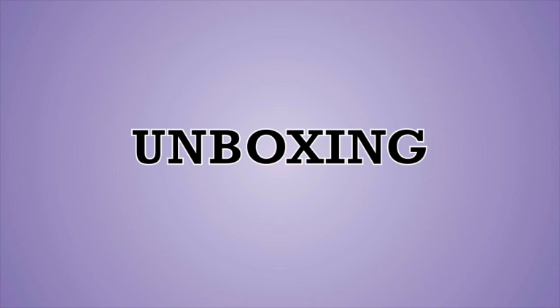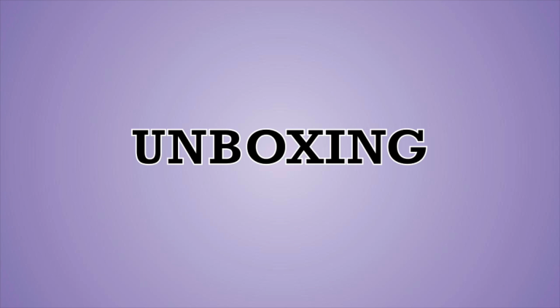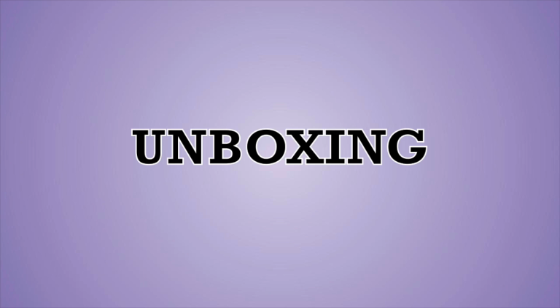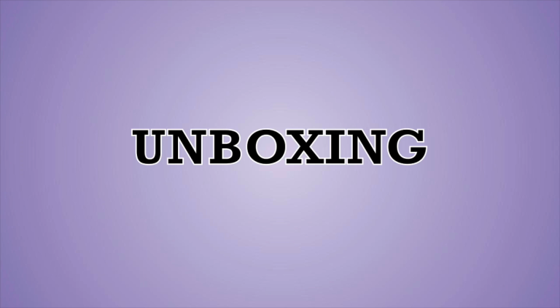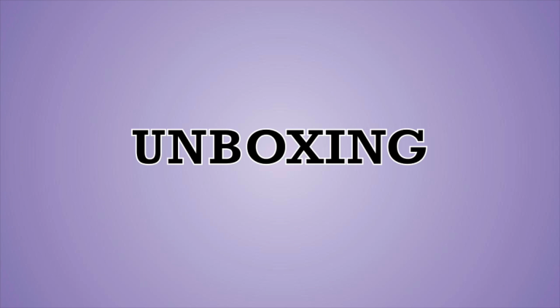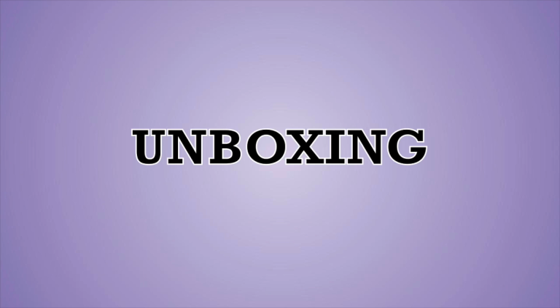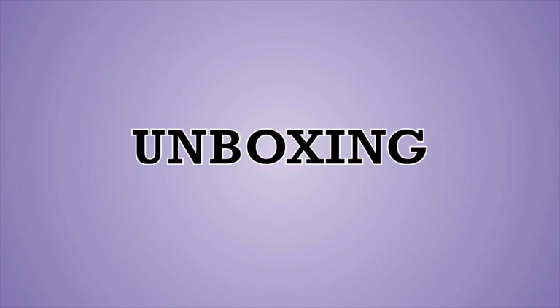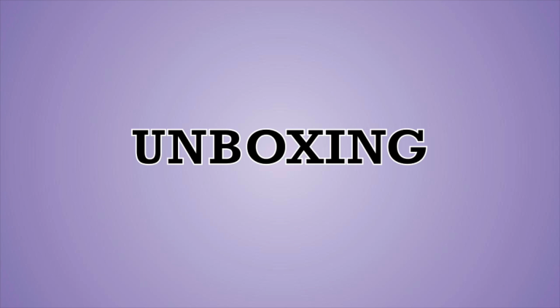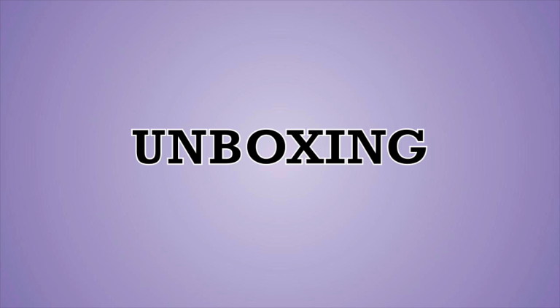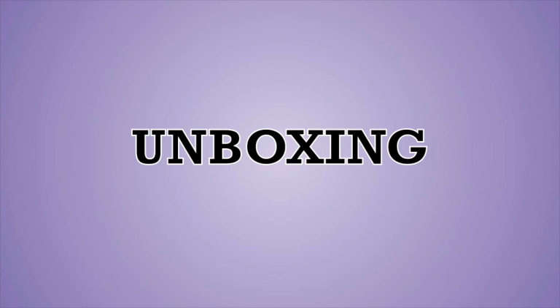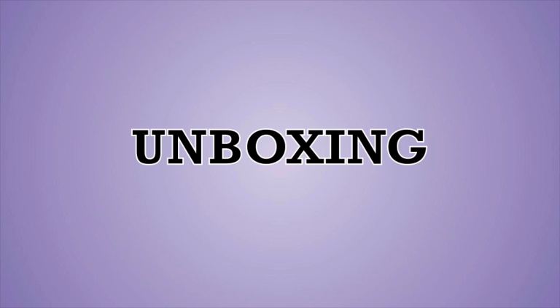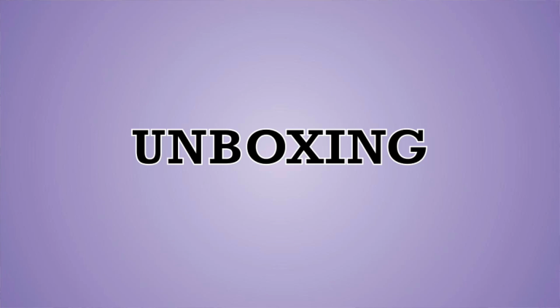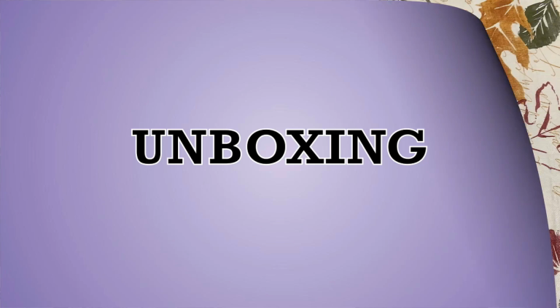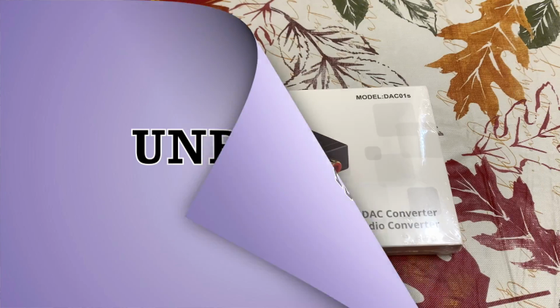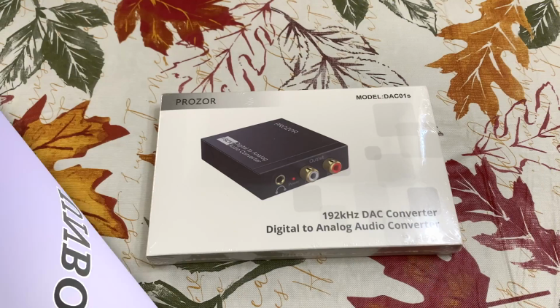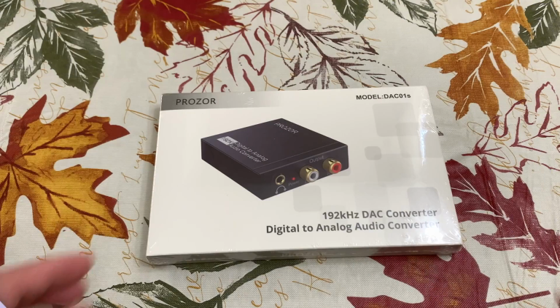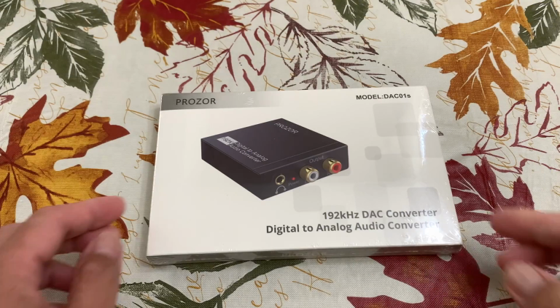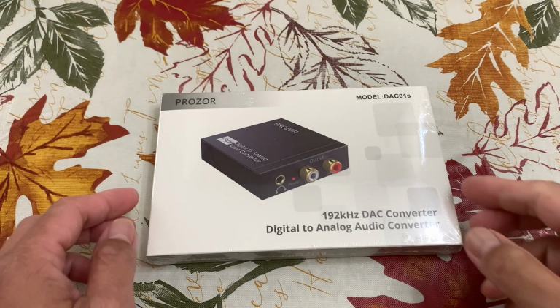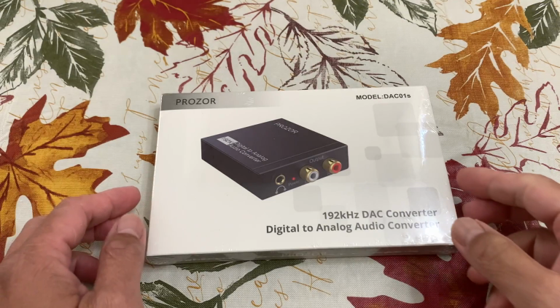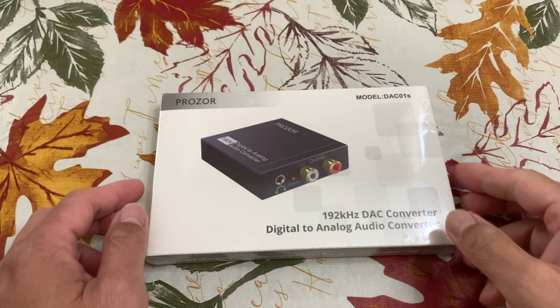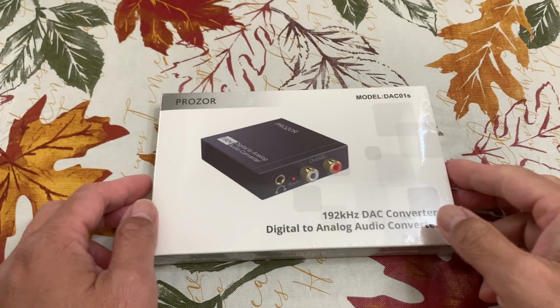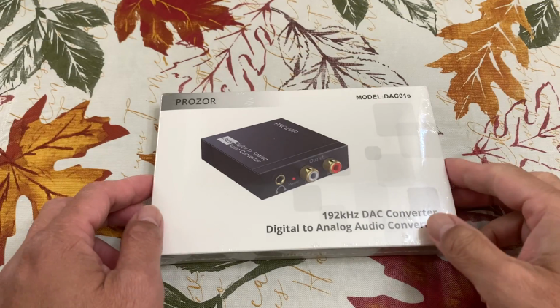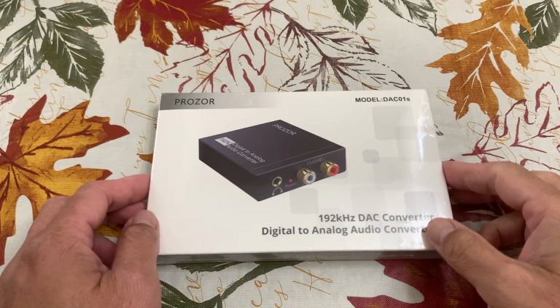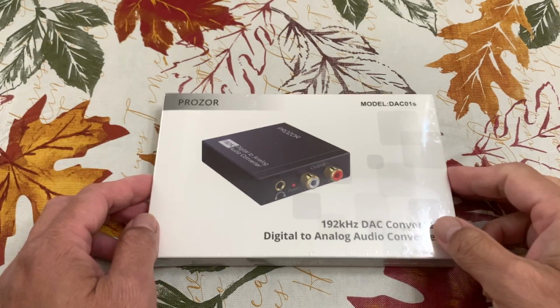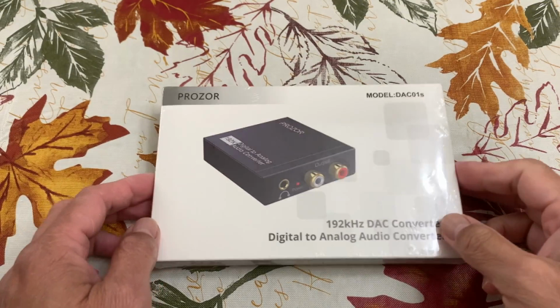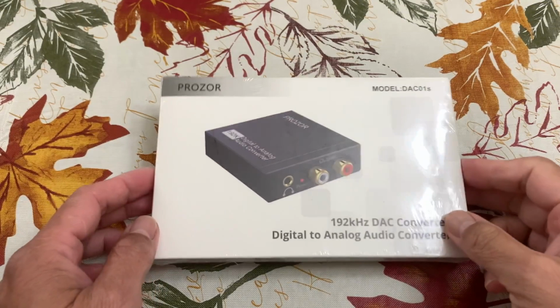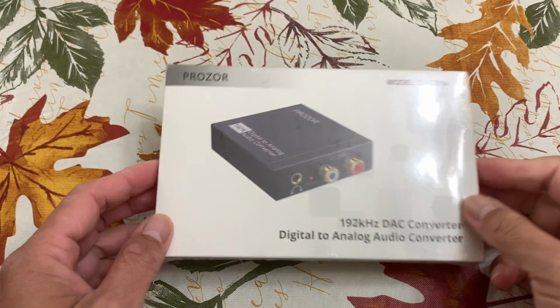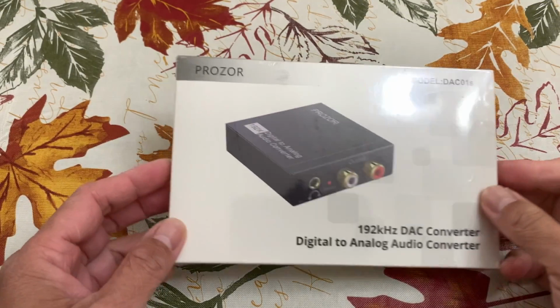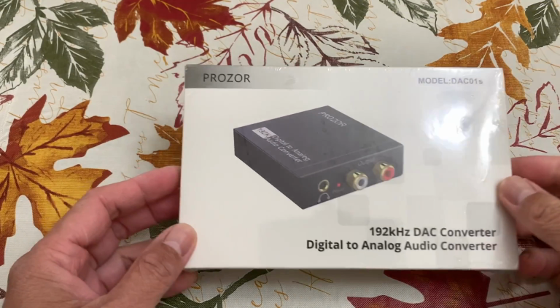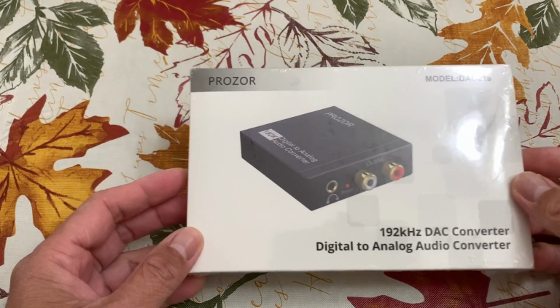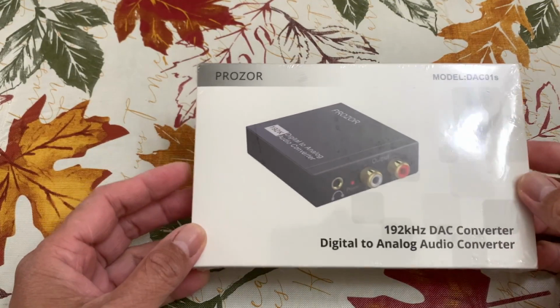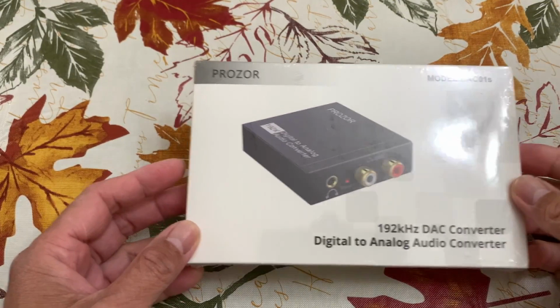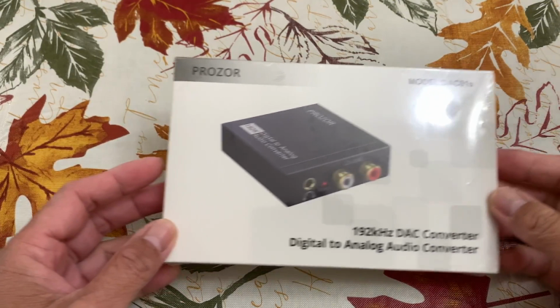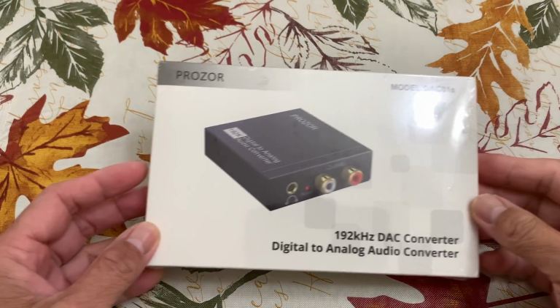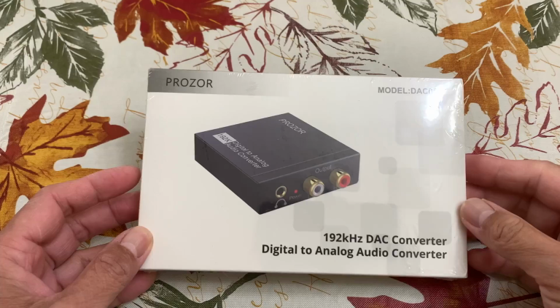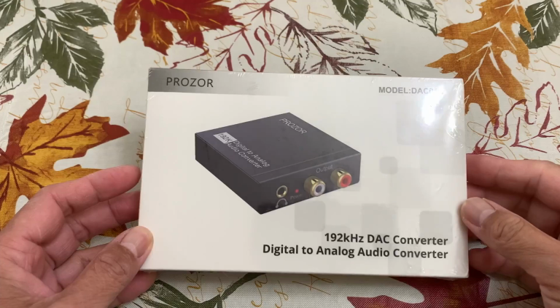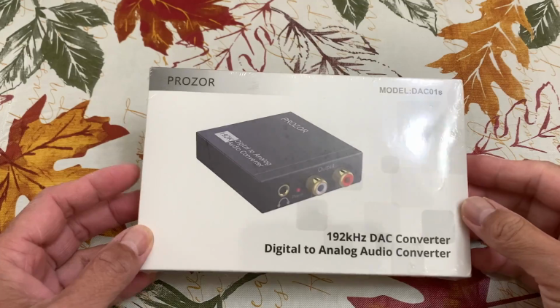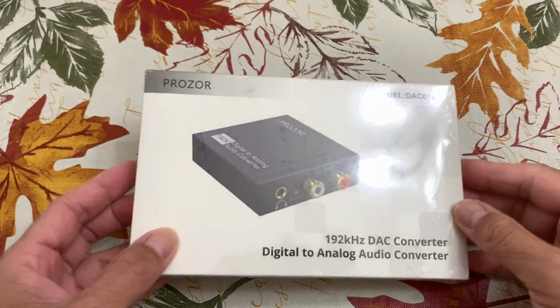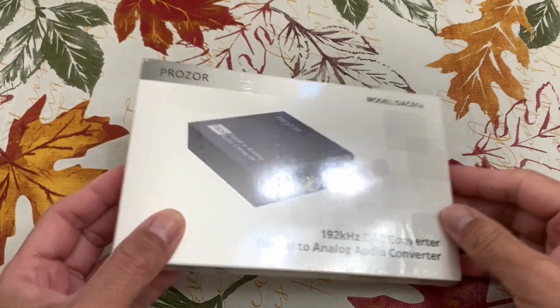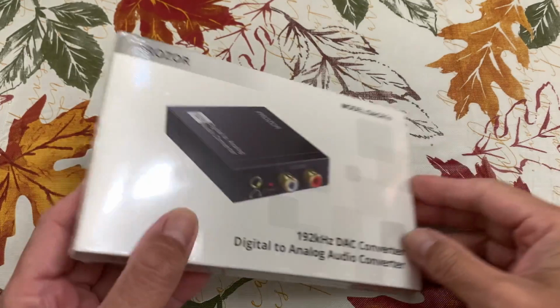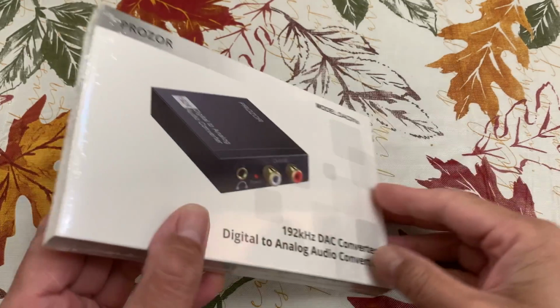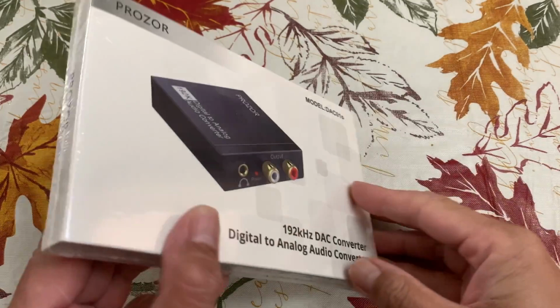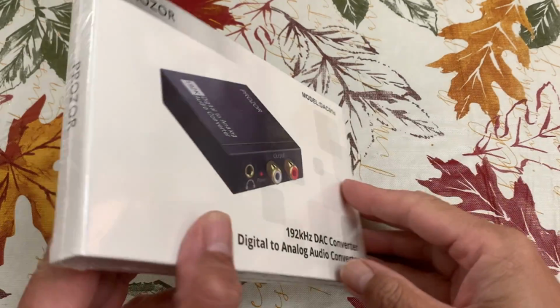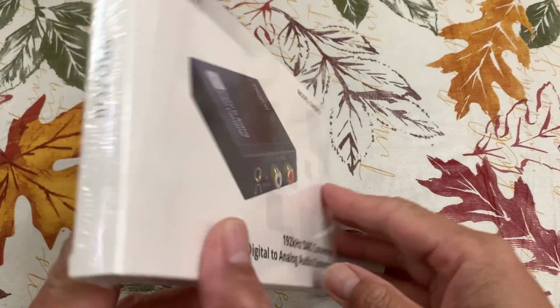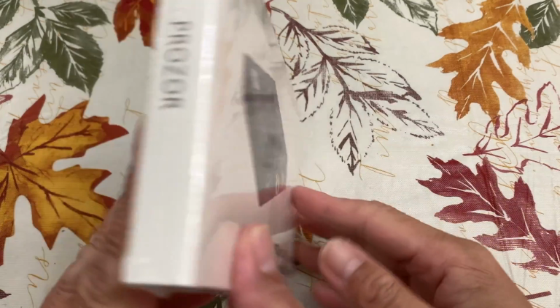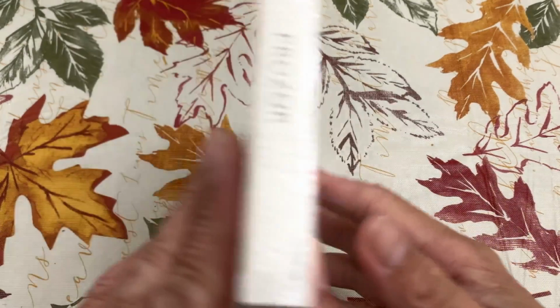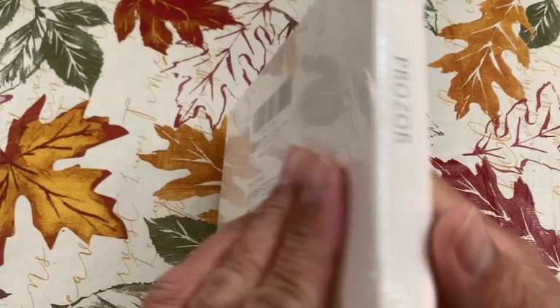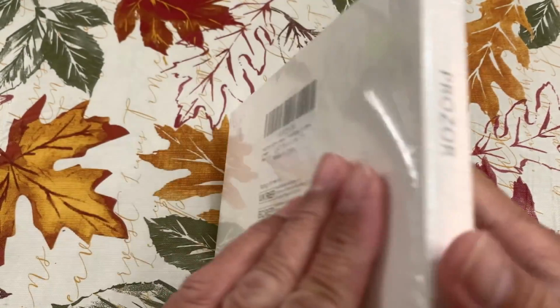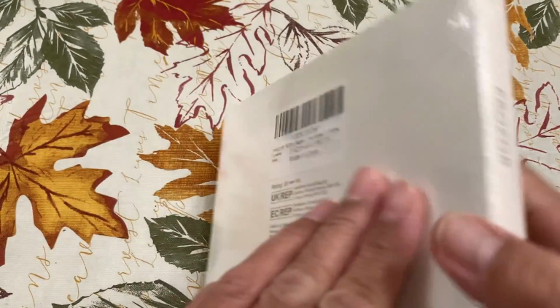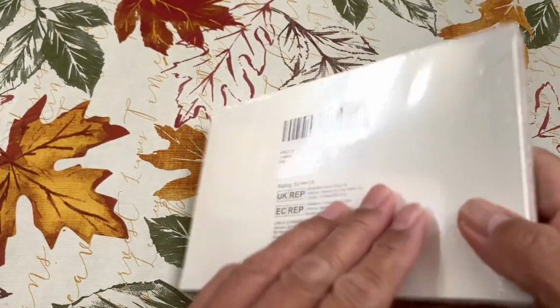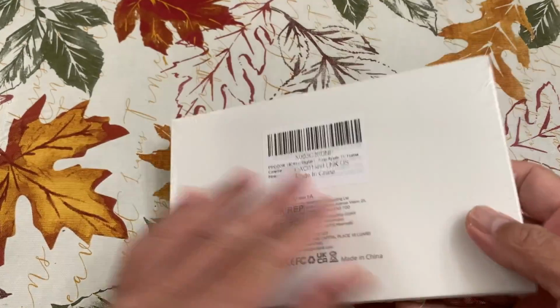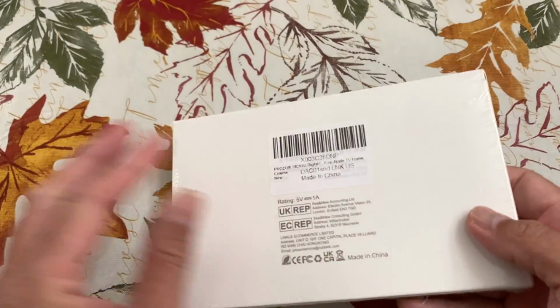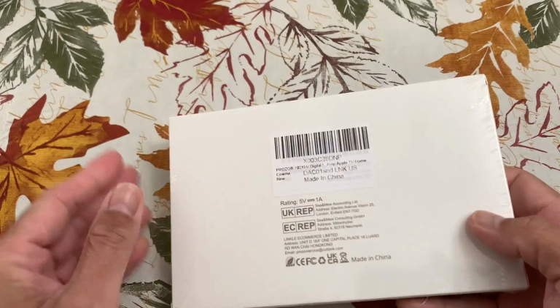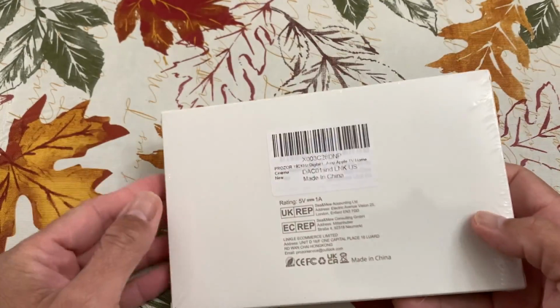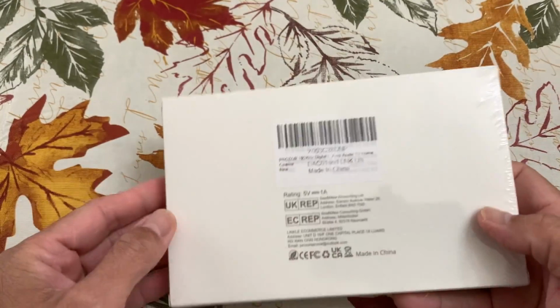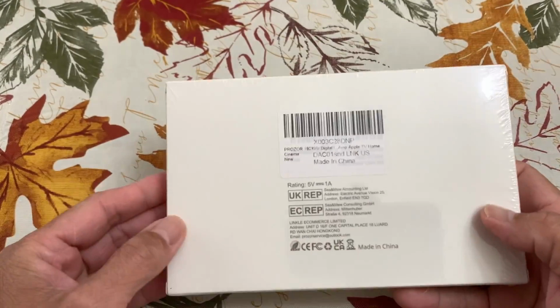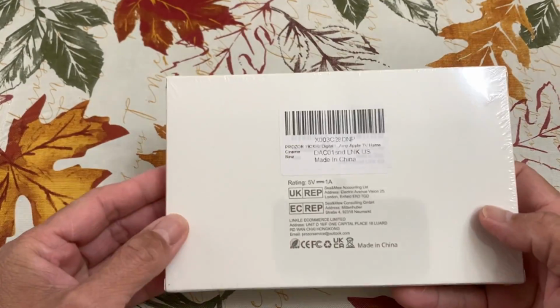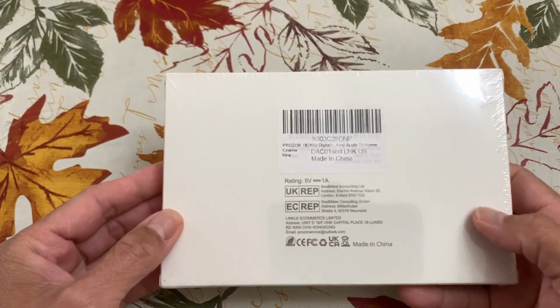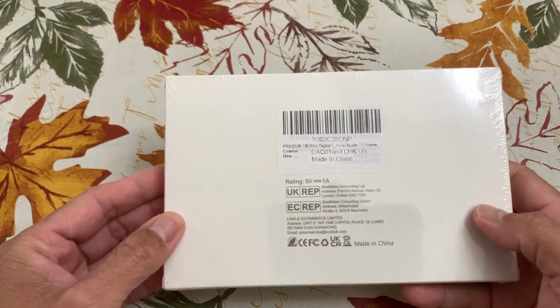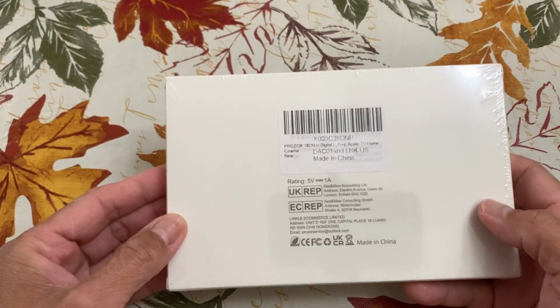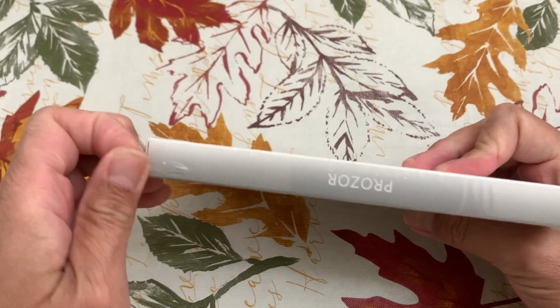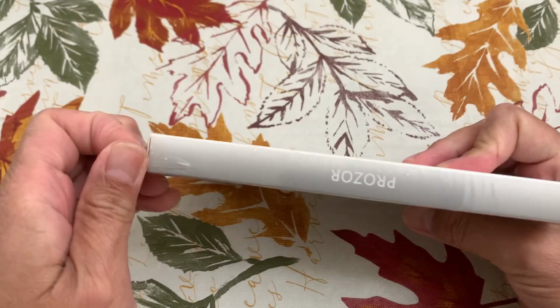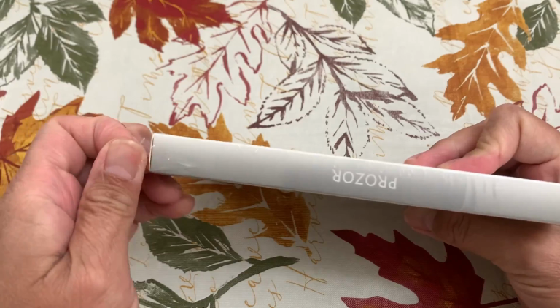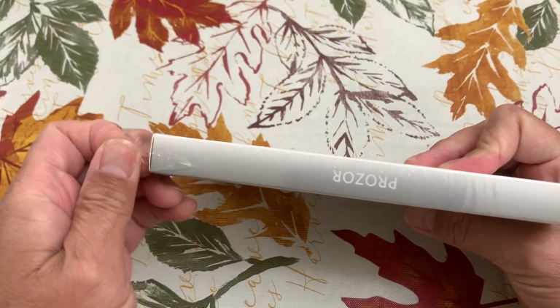Here's the unboxing of the digital to analog audio converter used in this video.